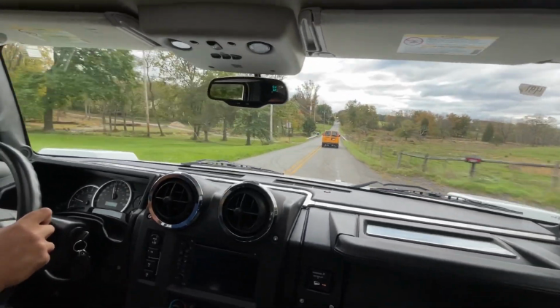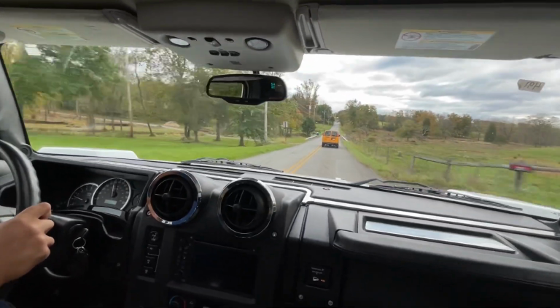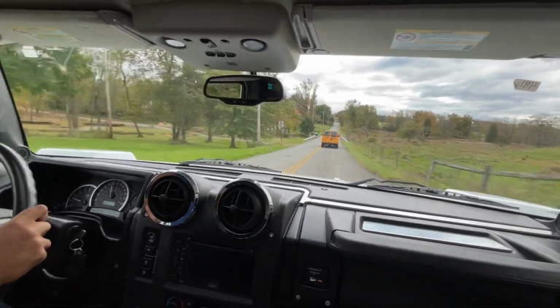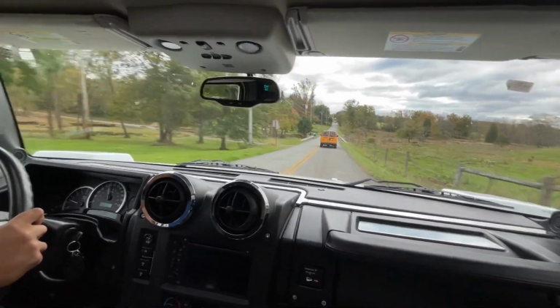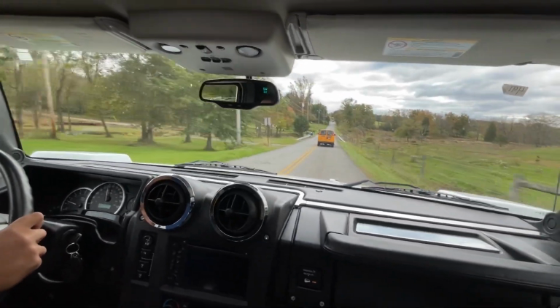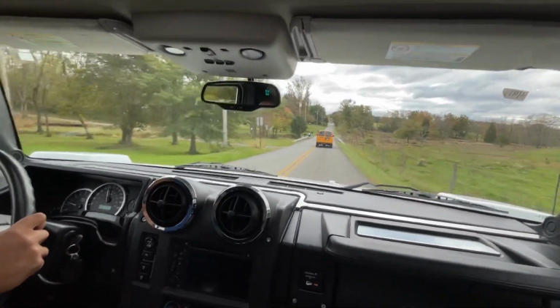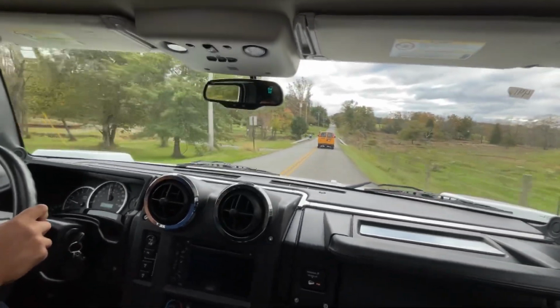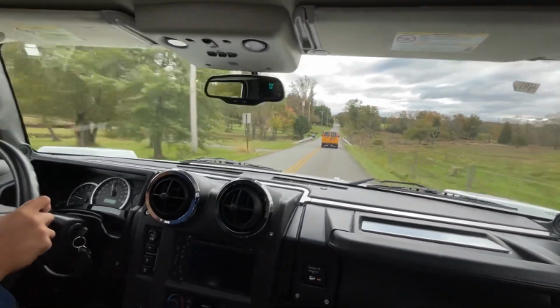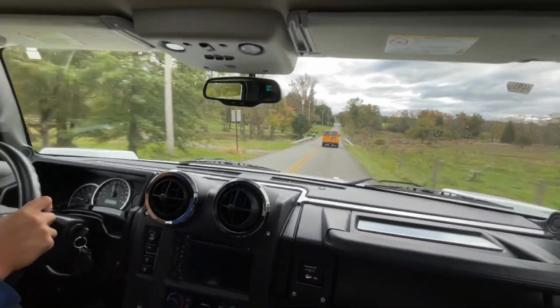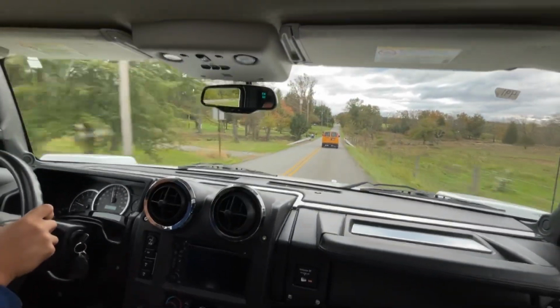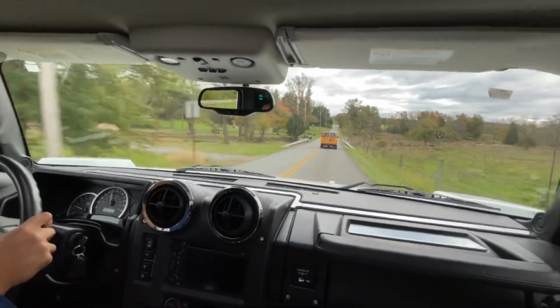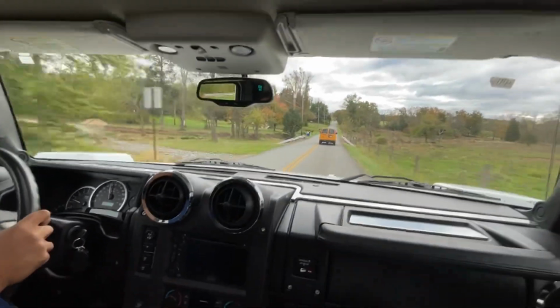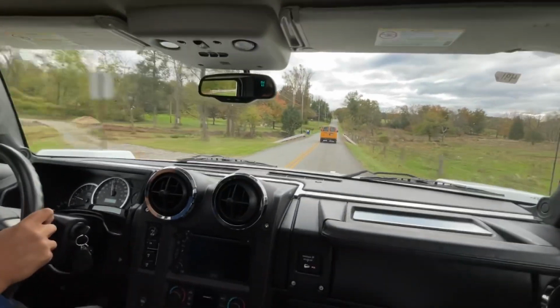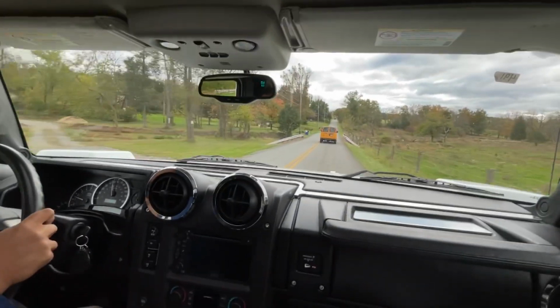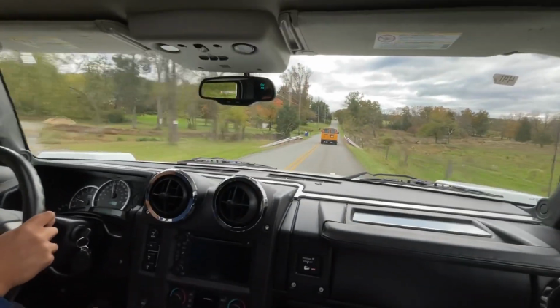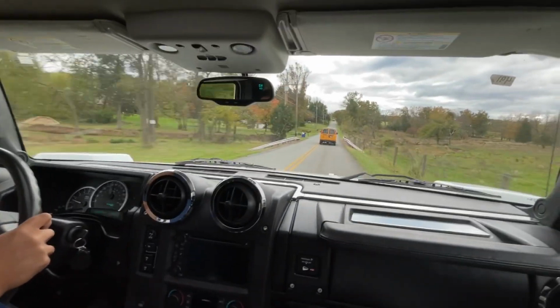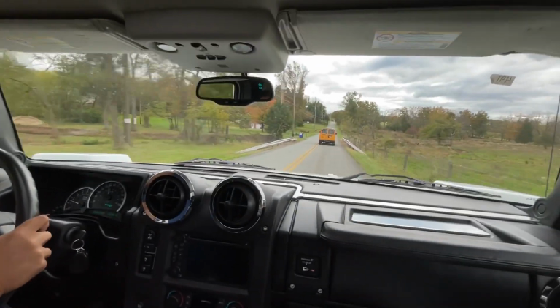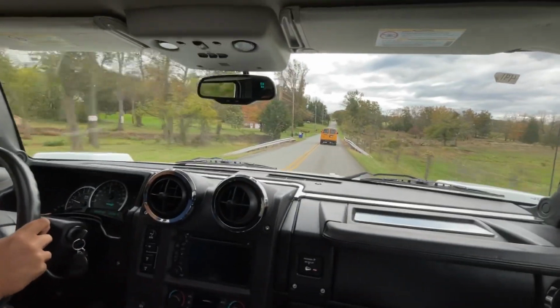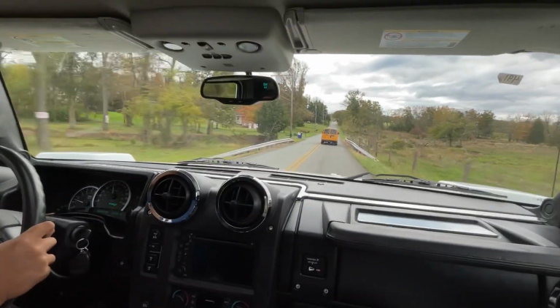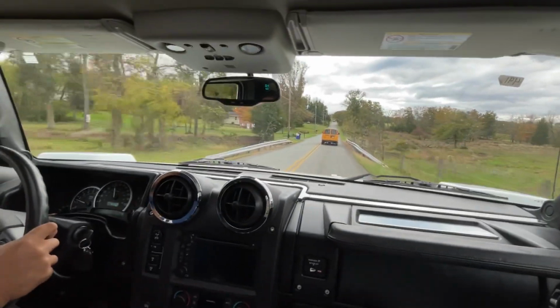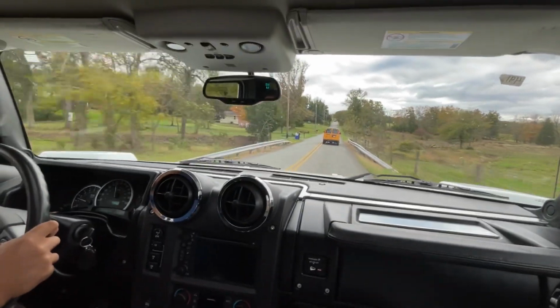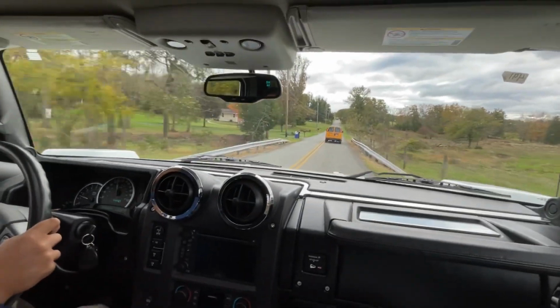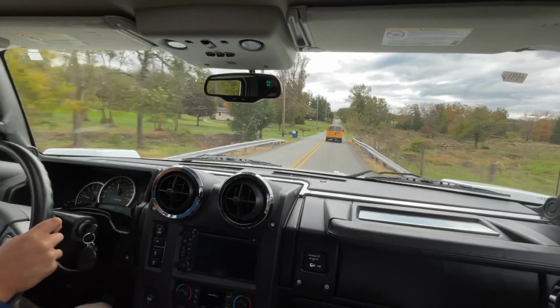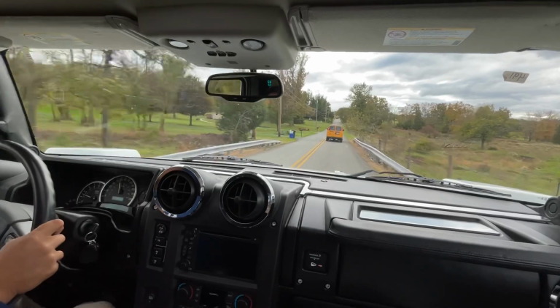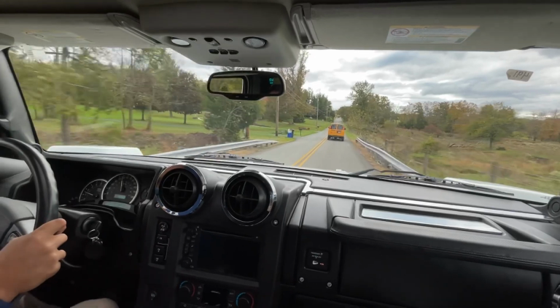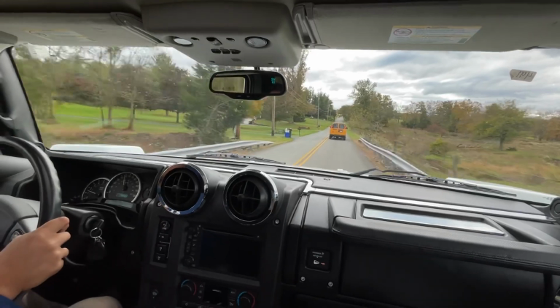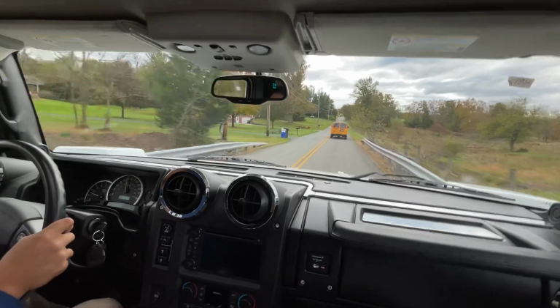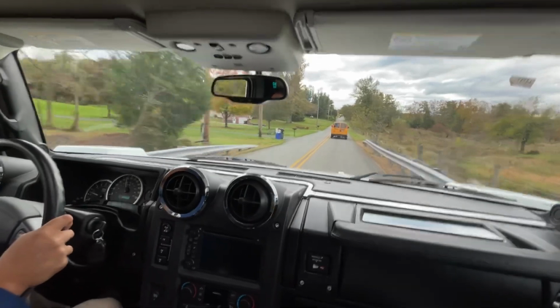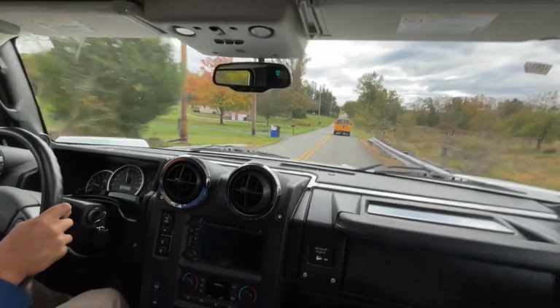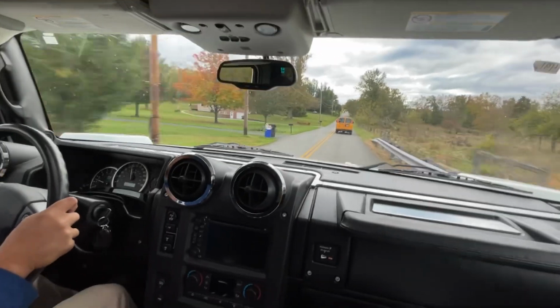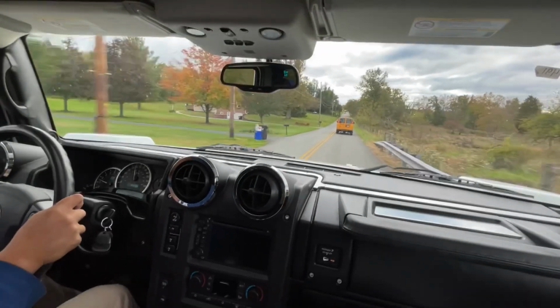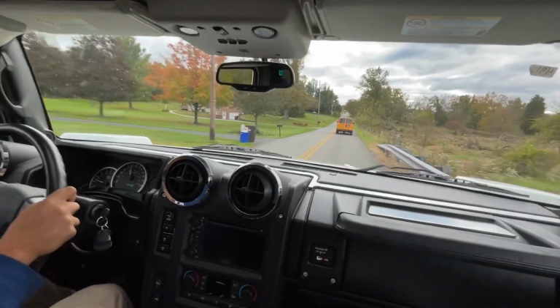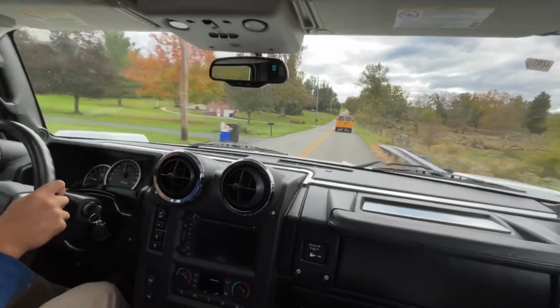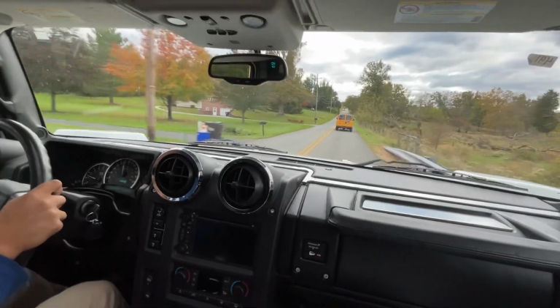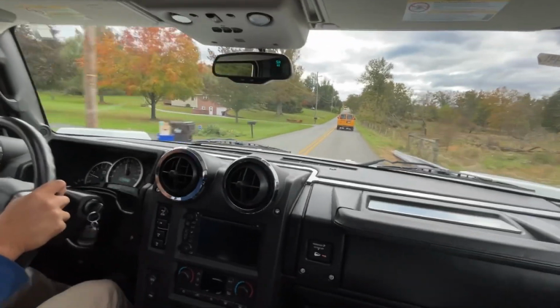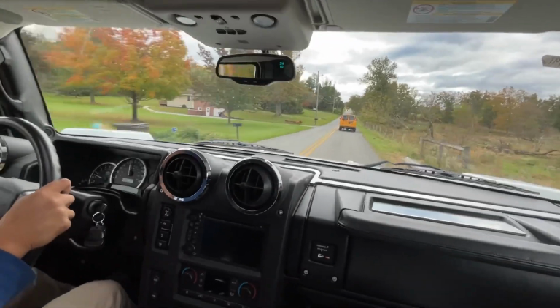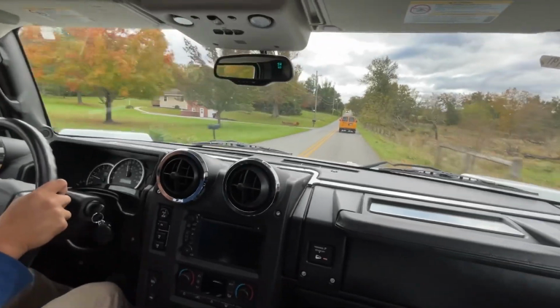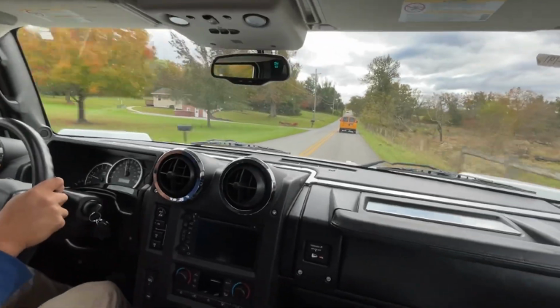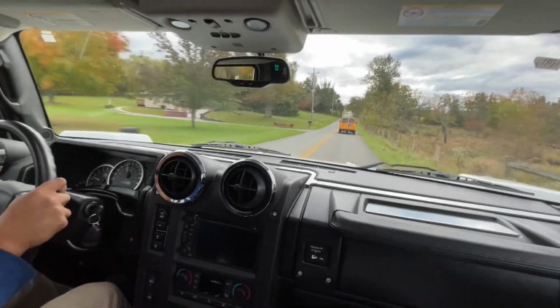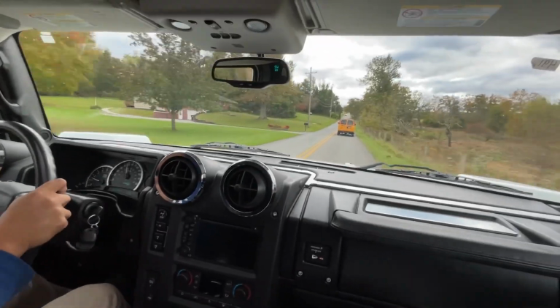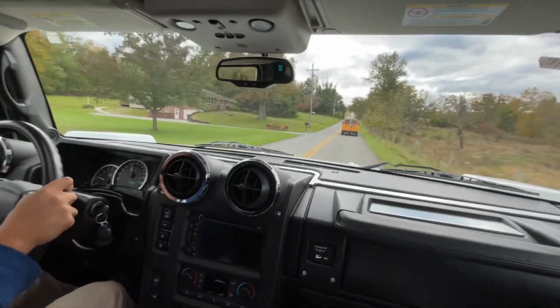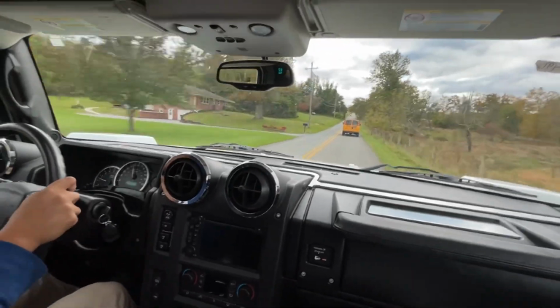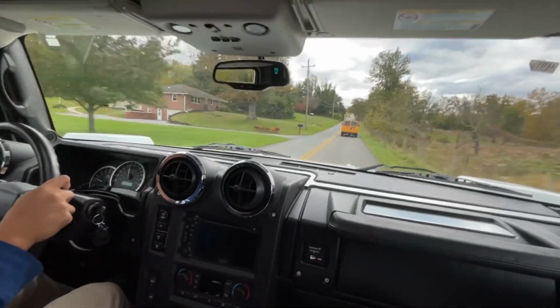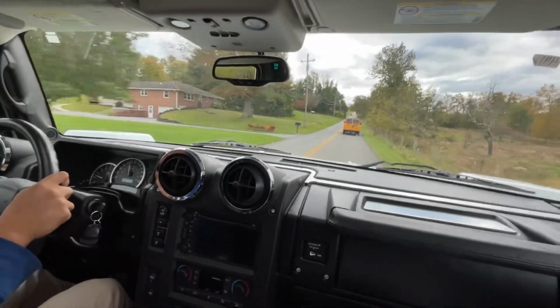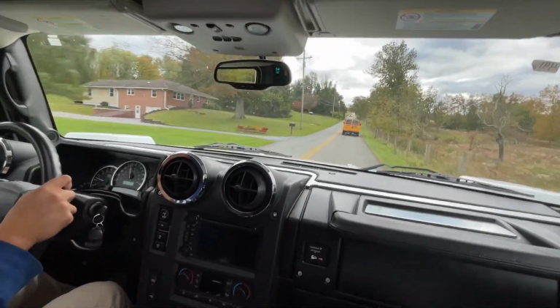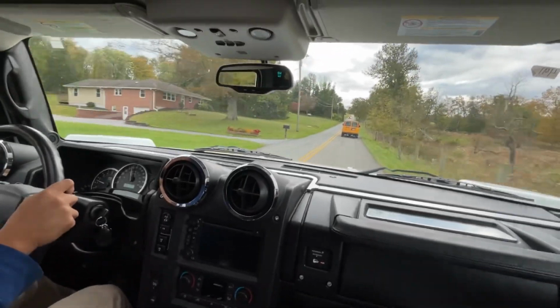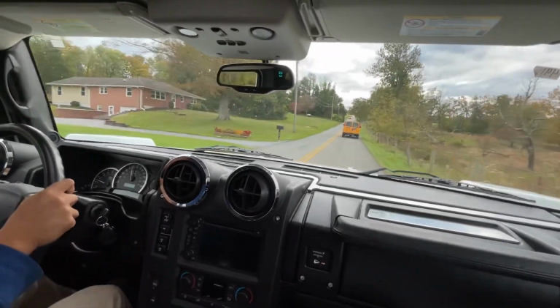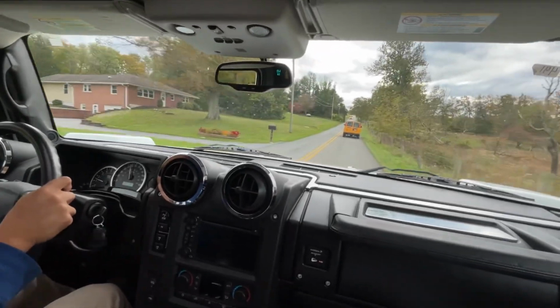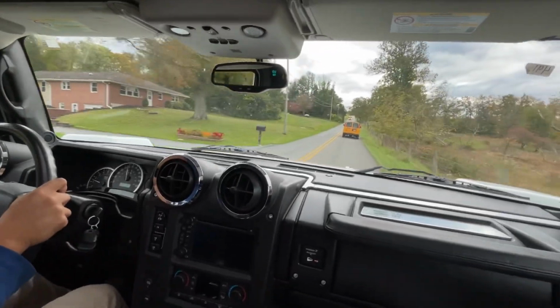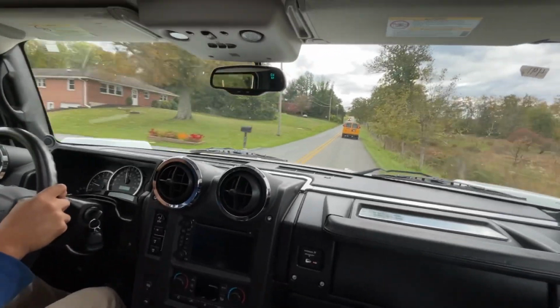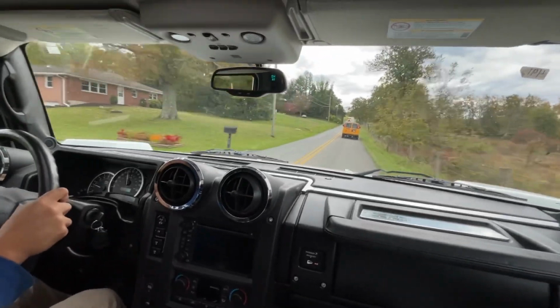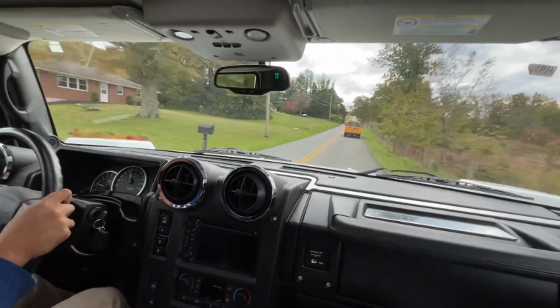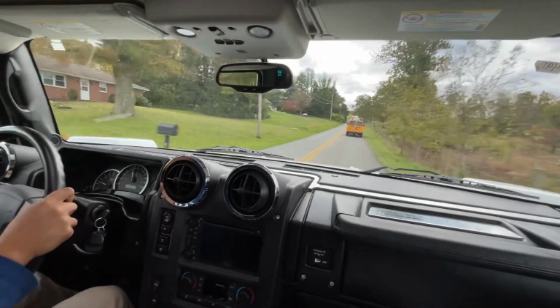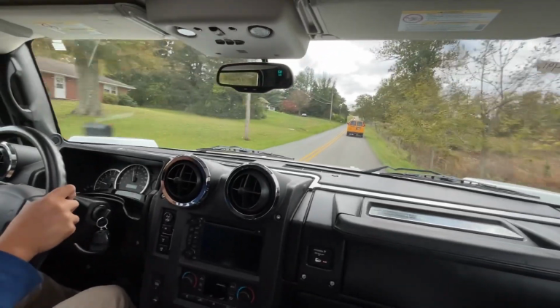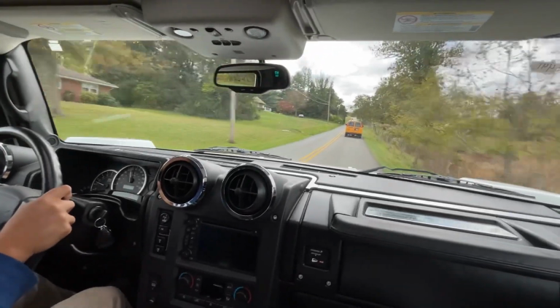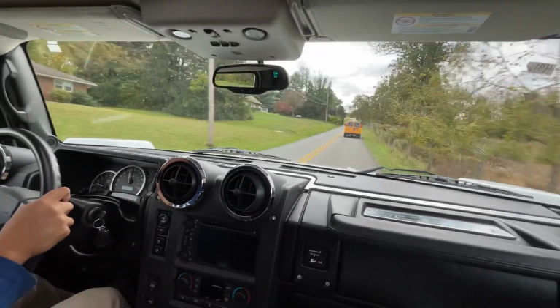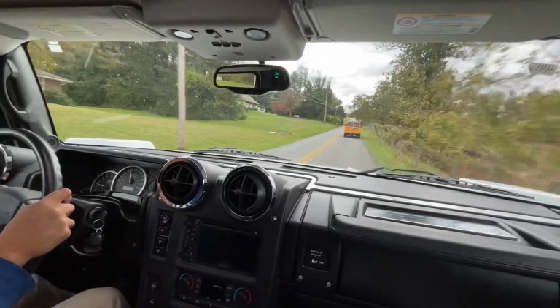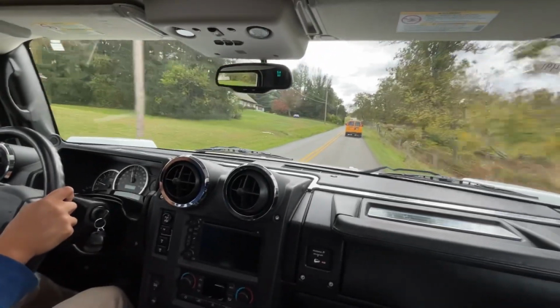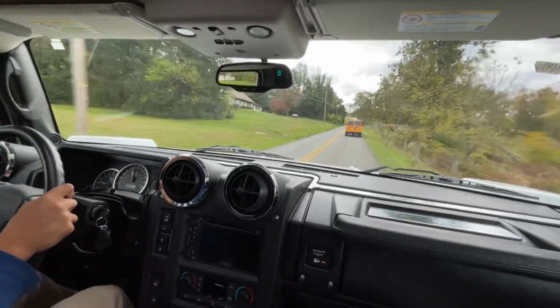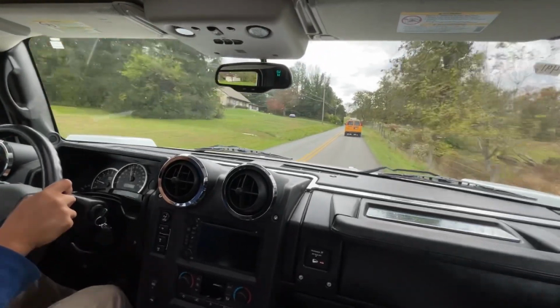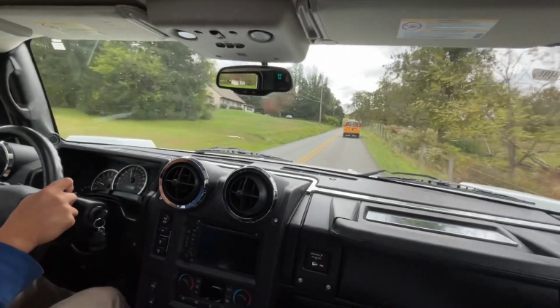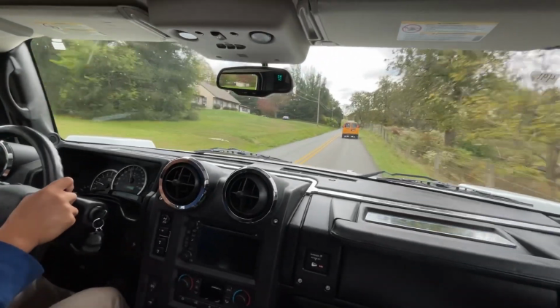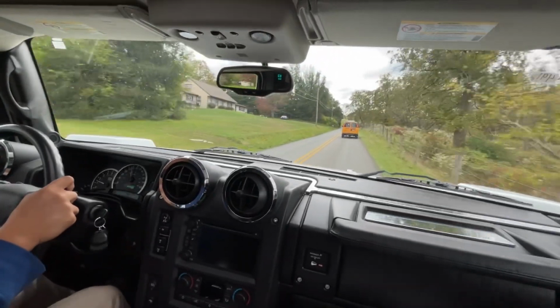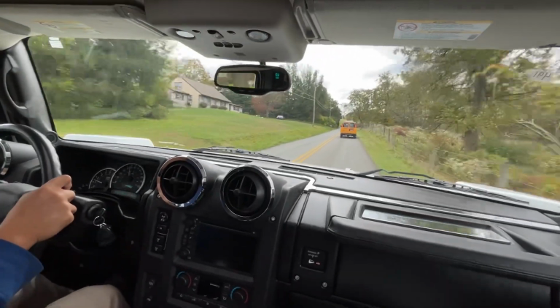Of course we're behind a school bus, but like I said, this isn't a race car or a fast sports car.